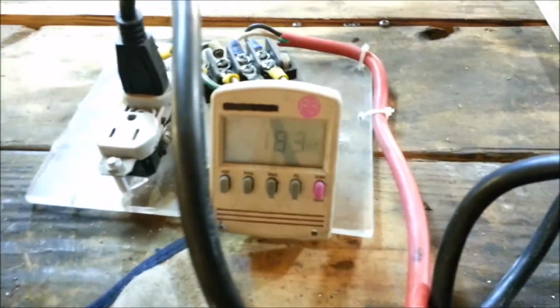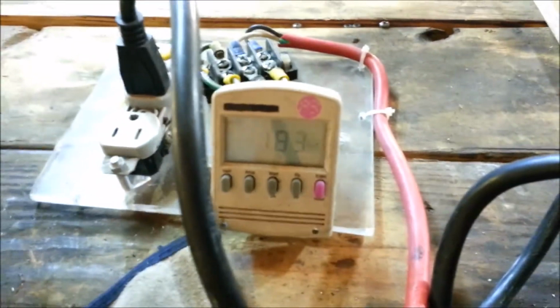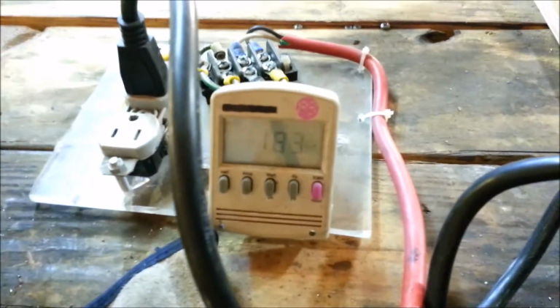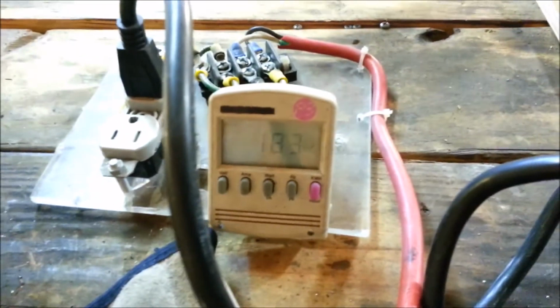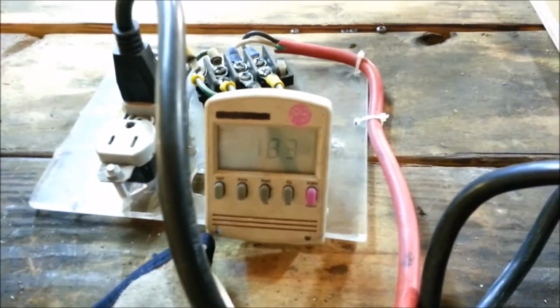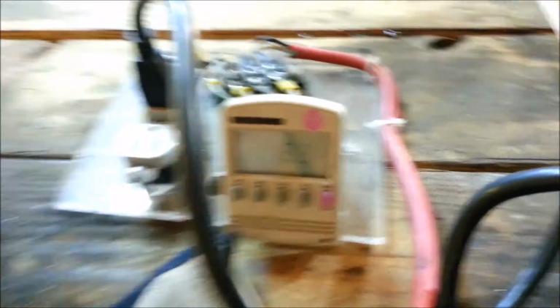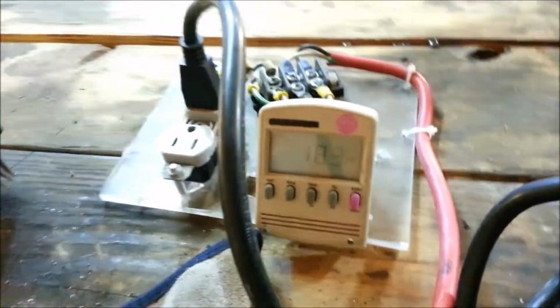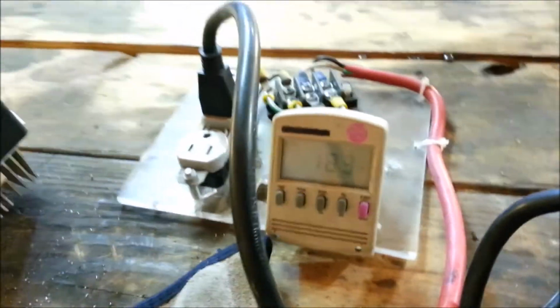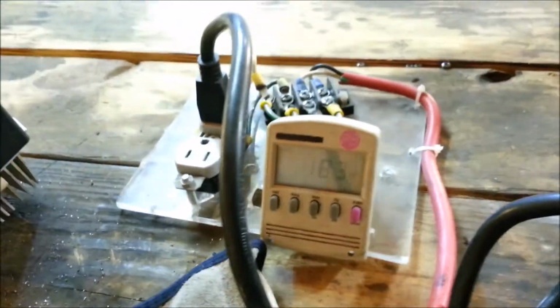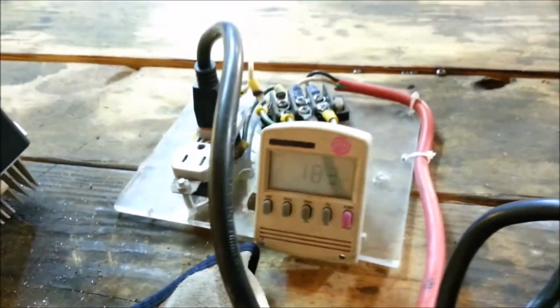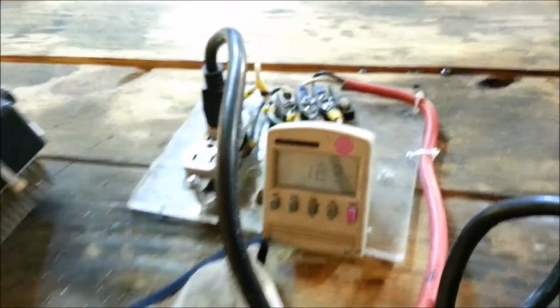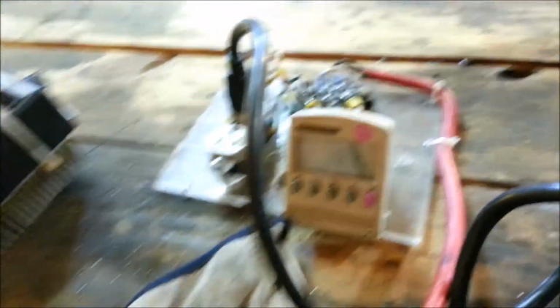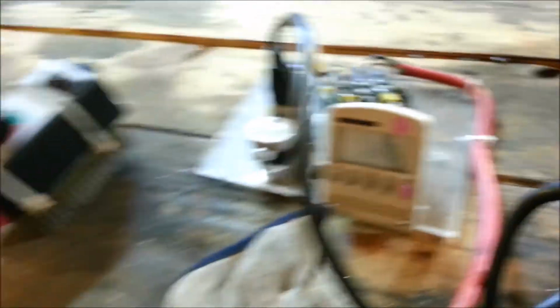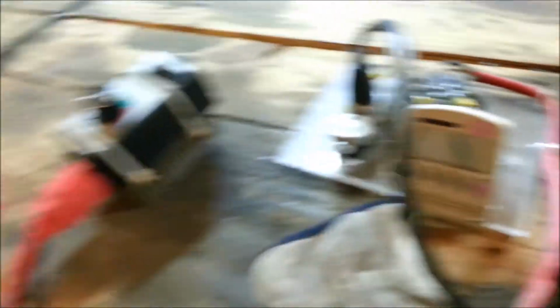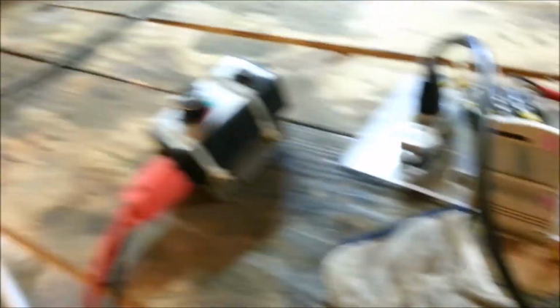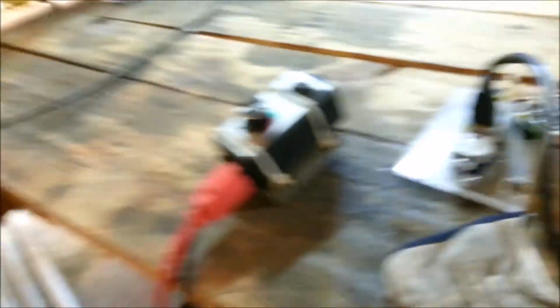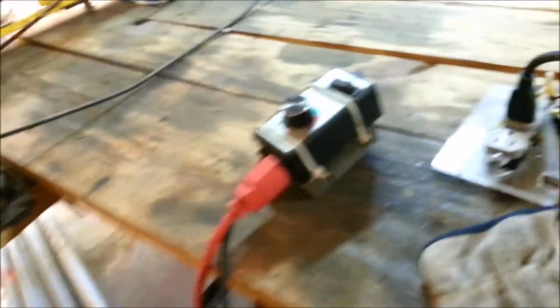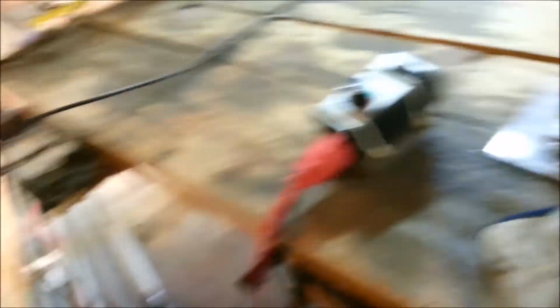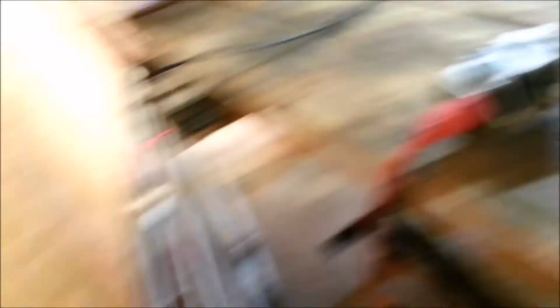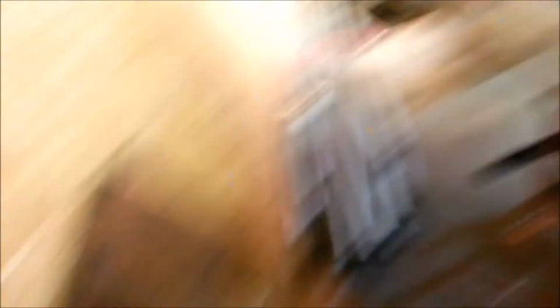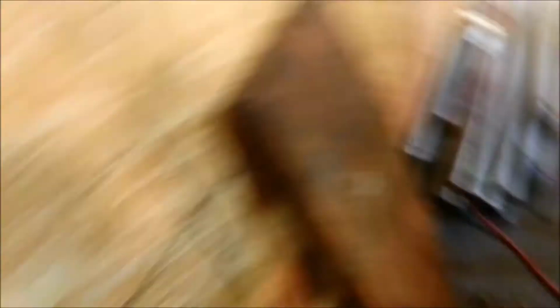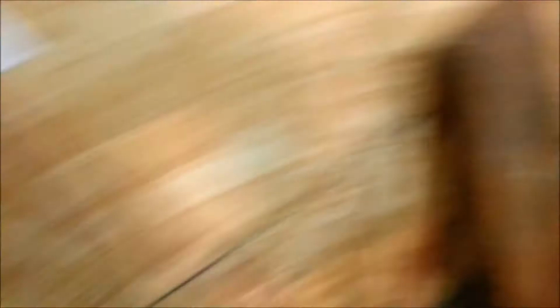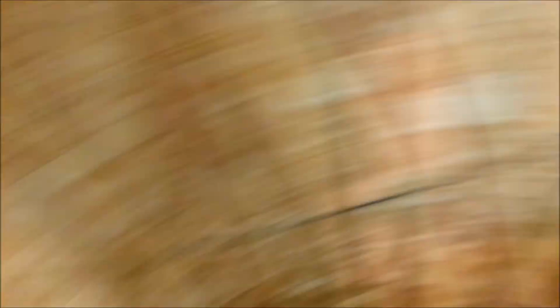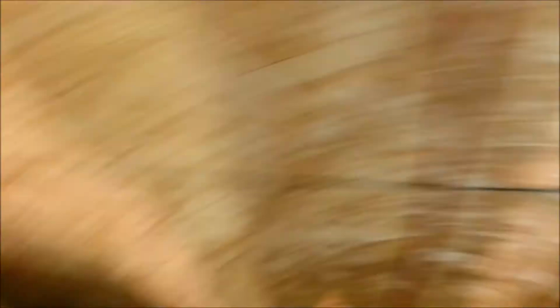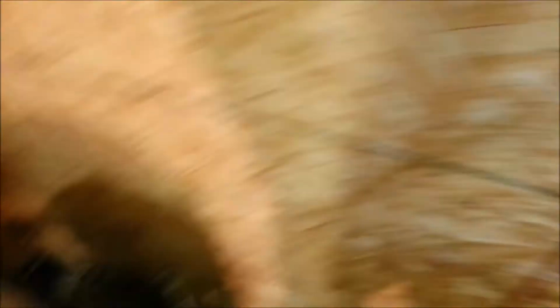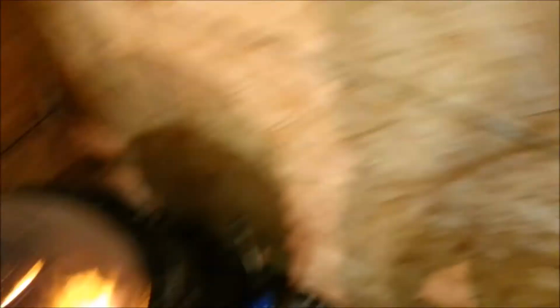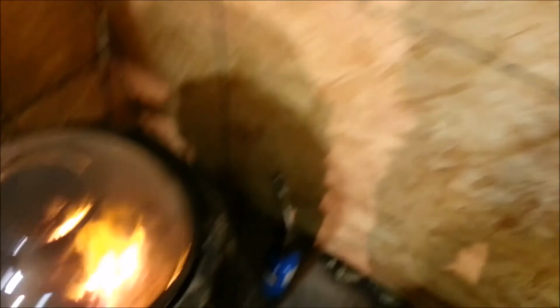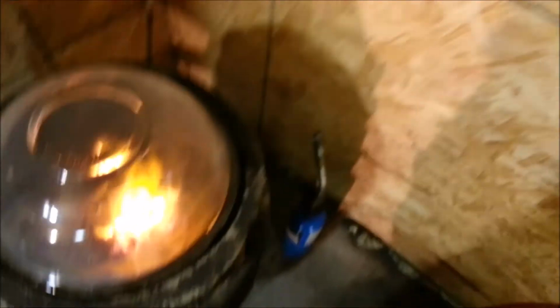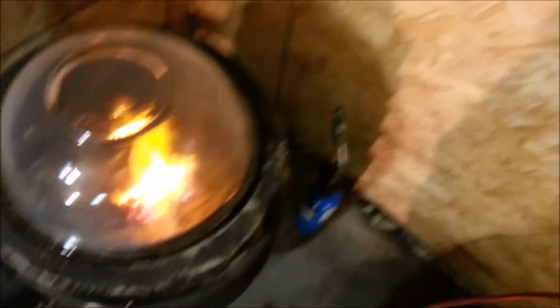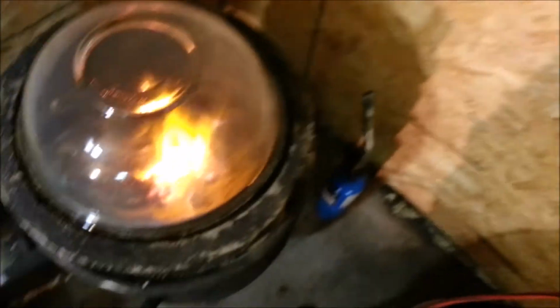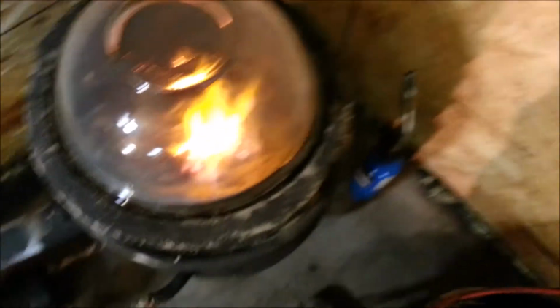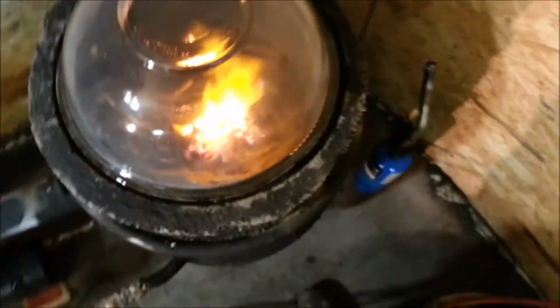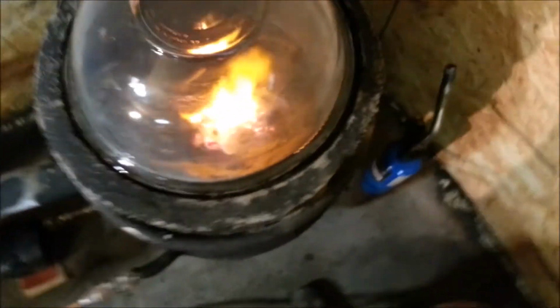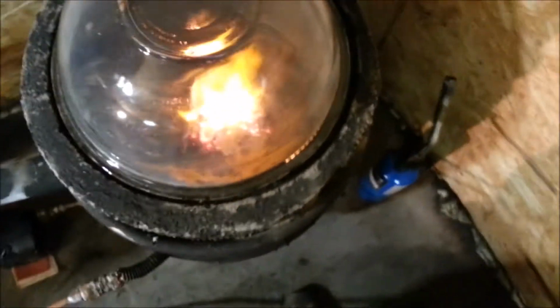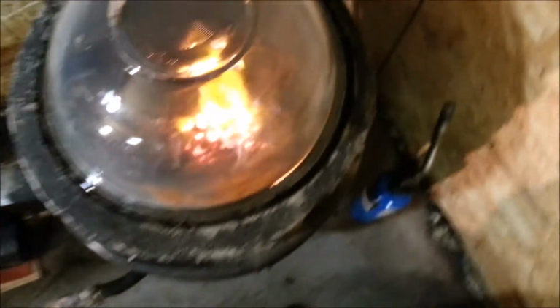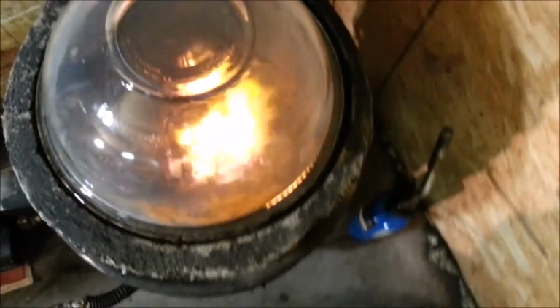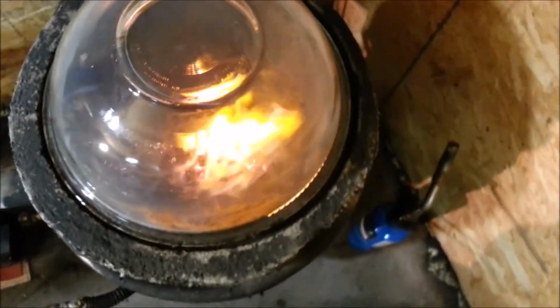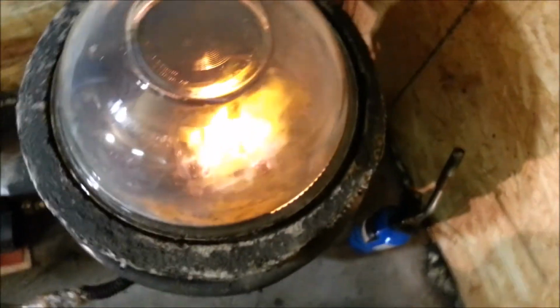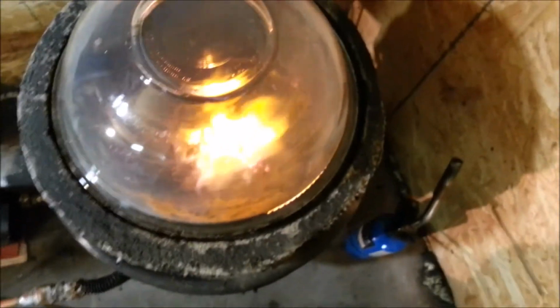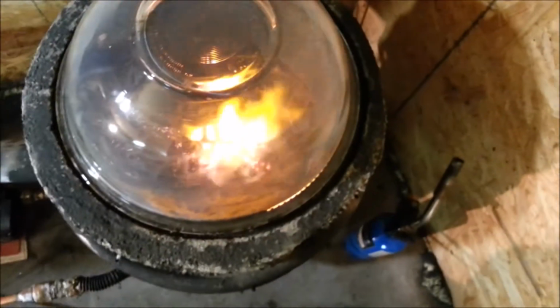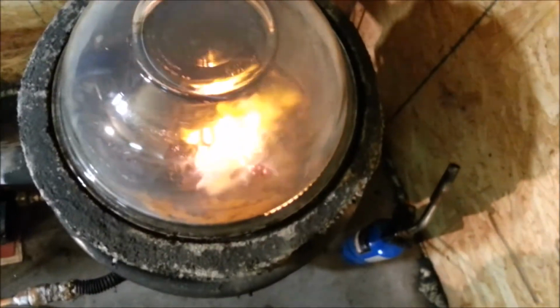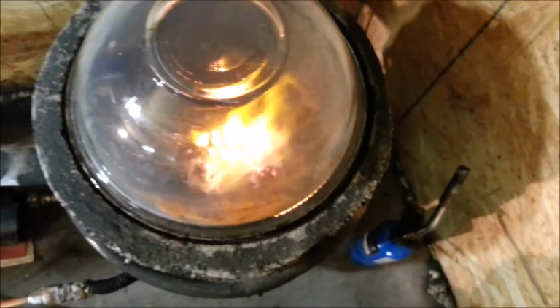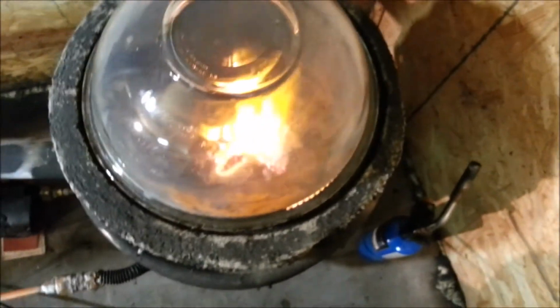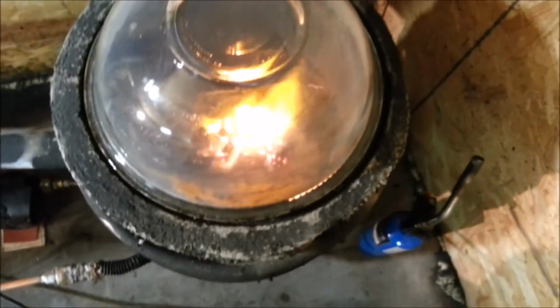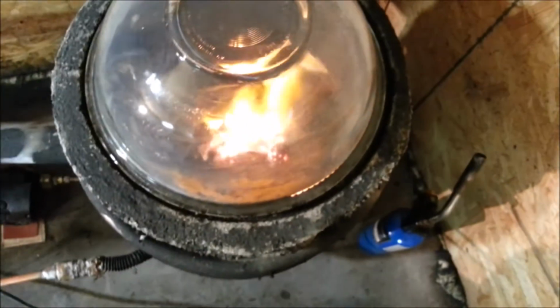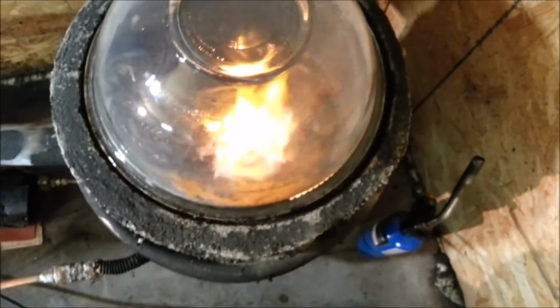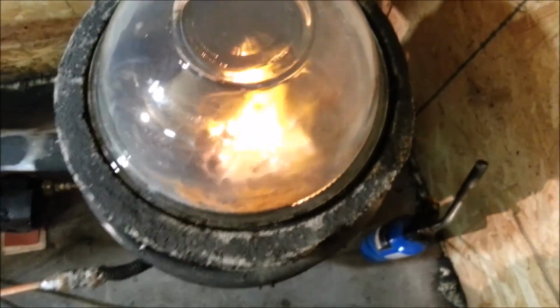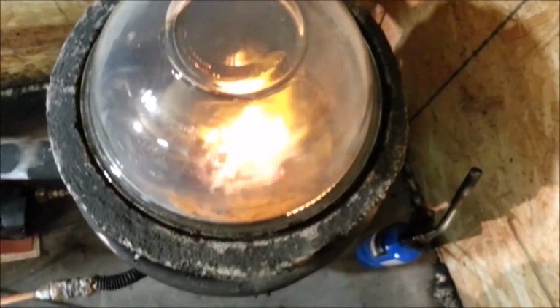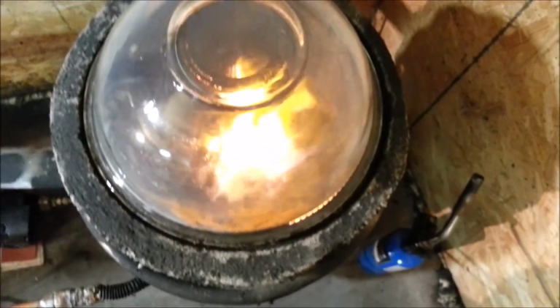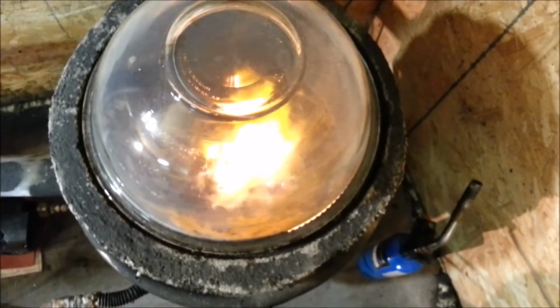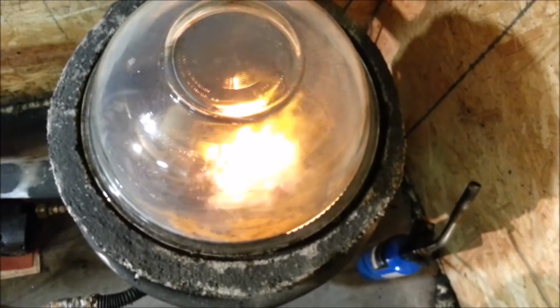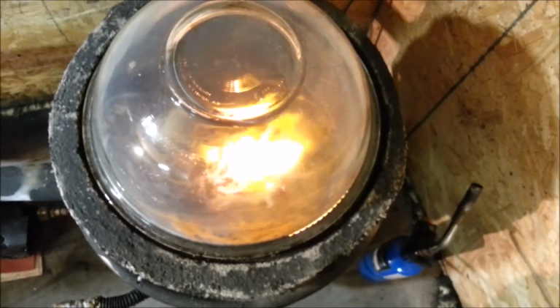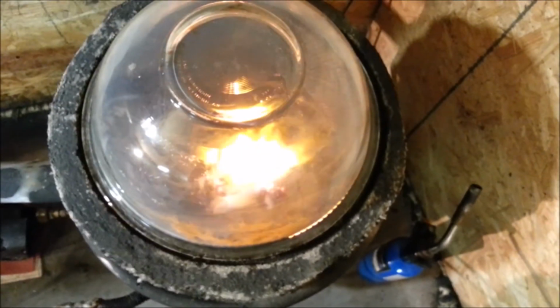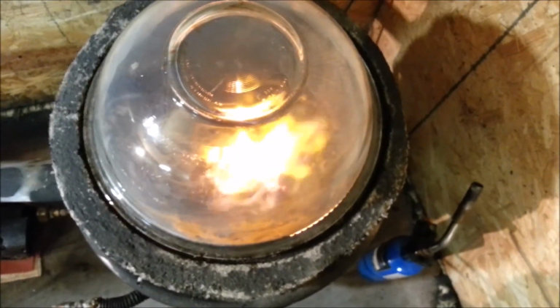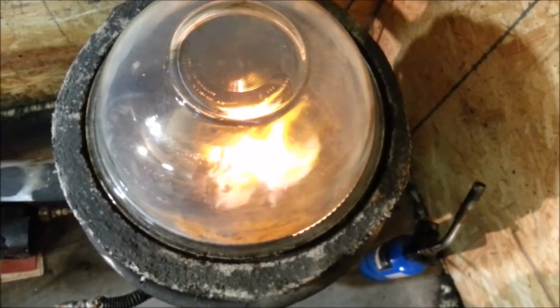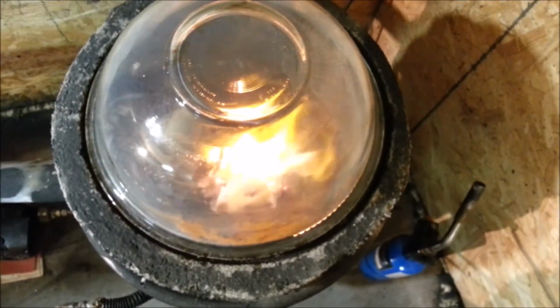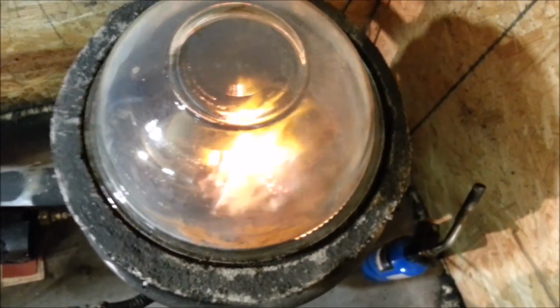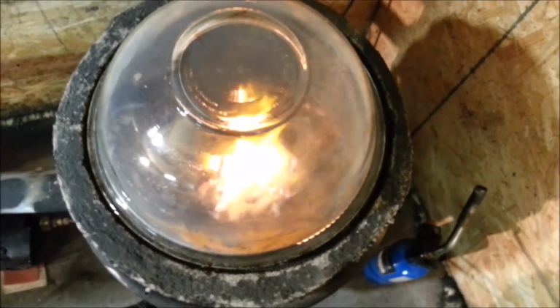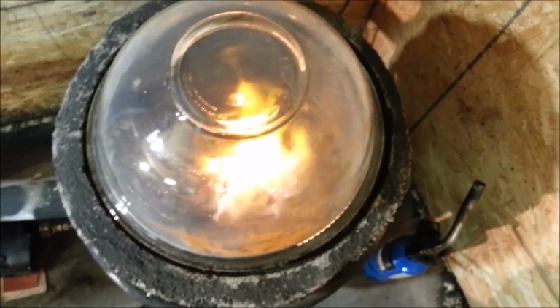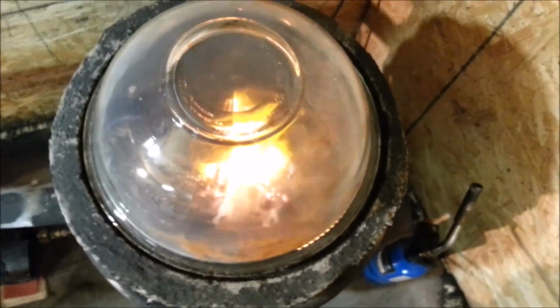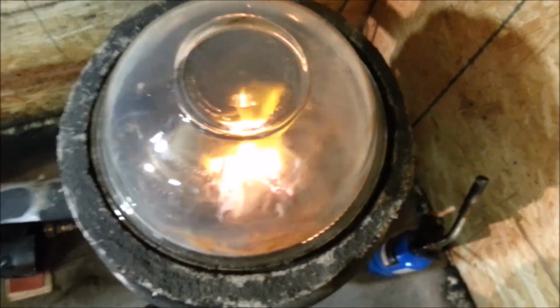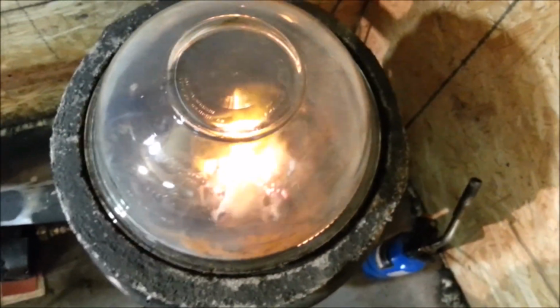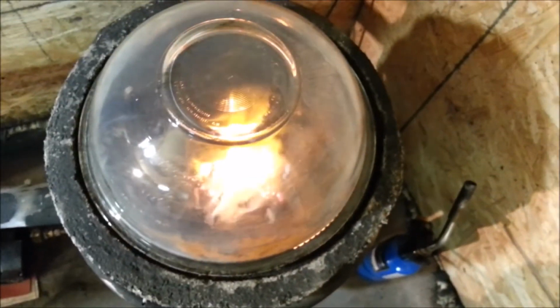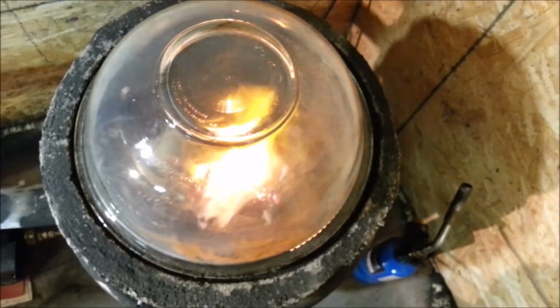That's at 183 watts blower power. Let's go take a look at the blower.